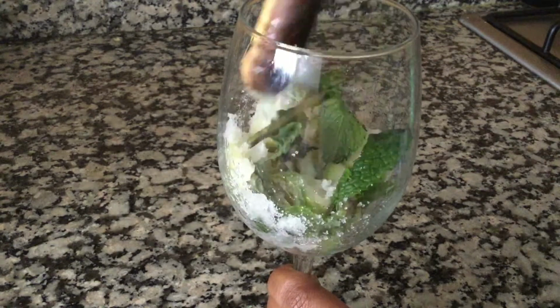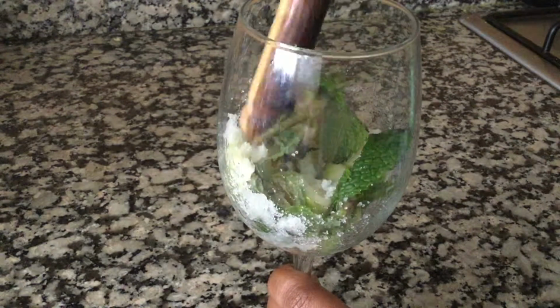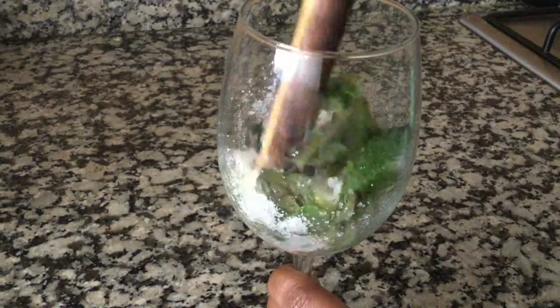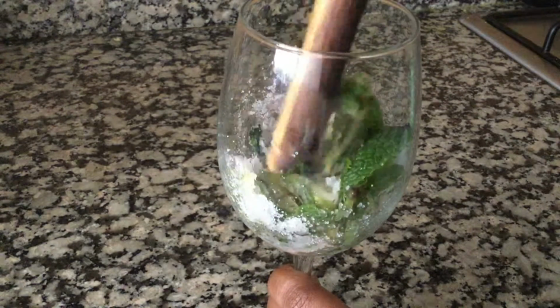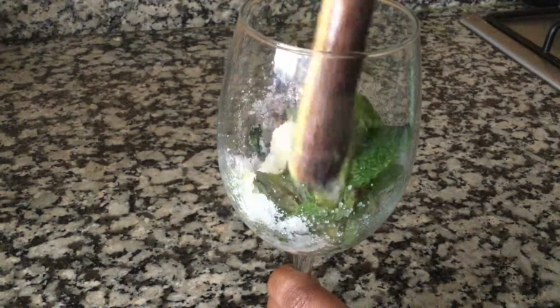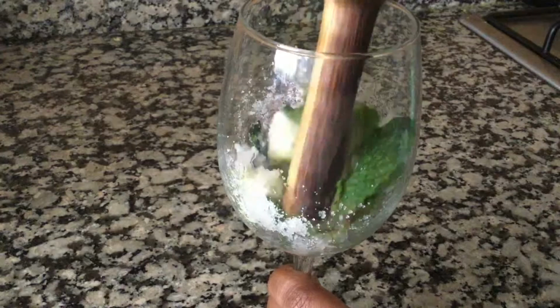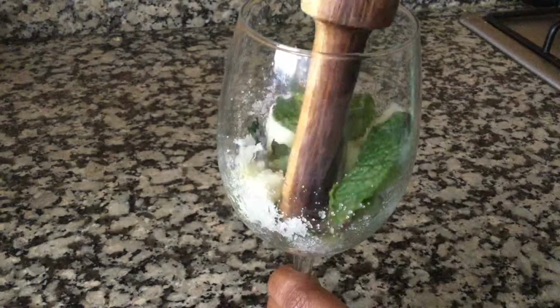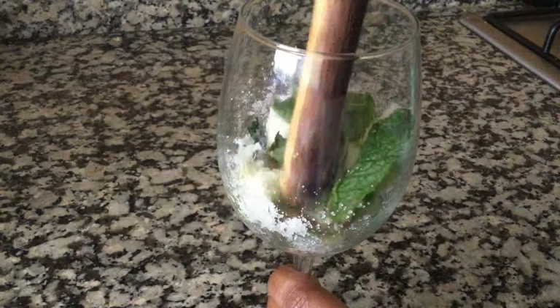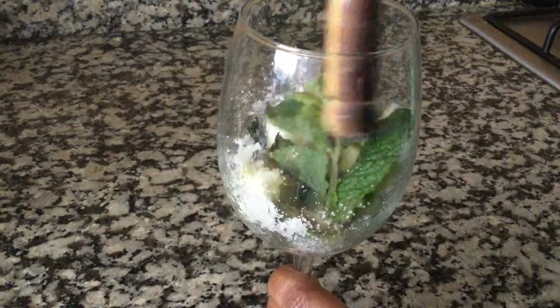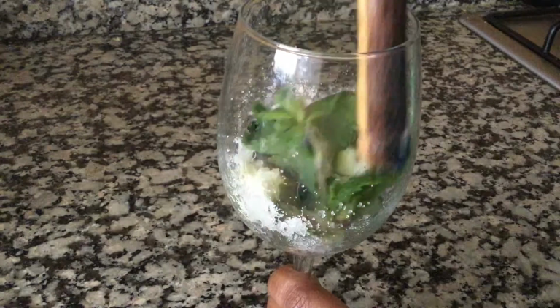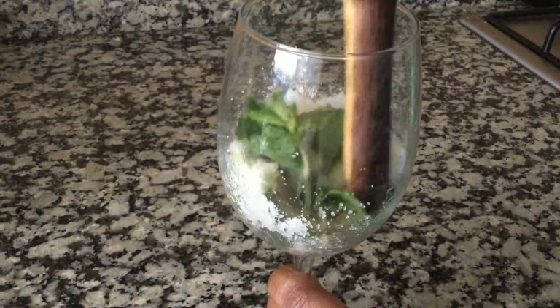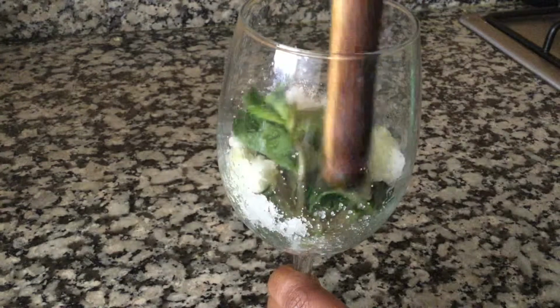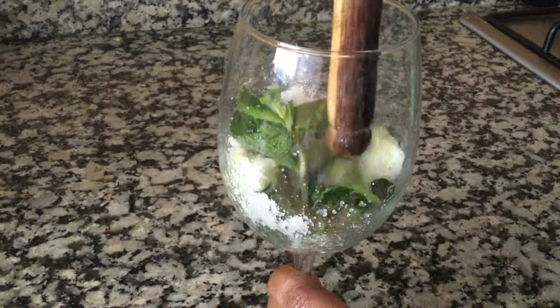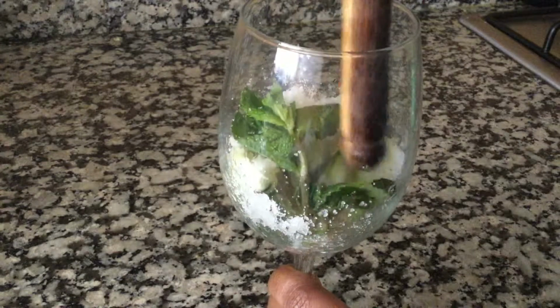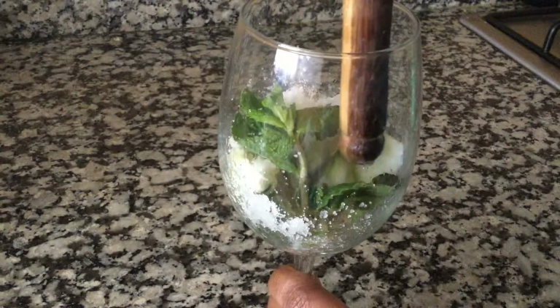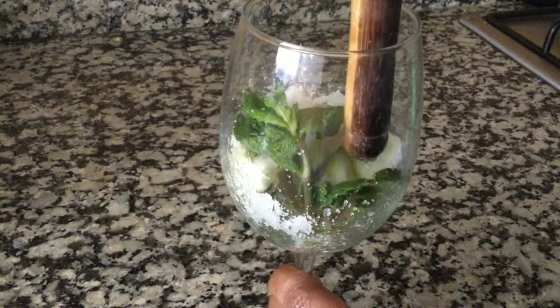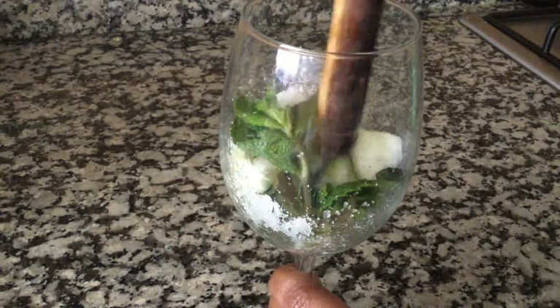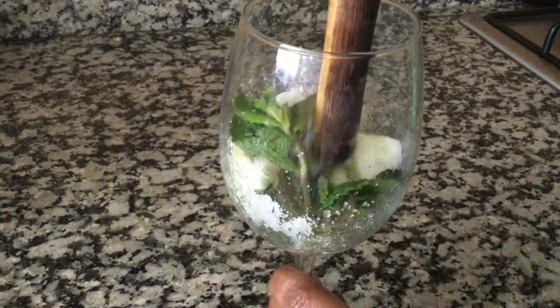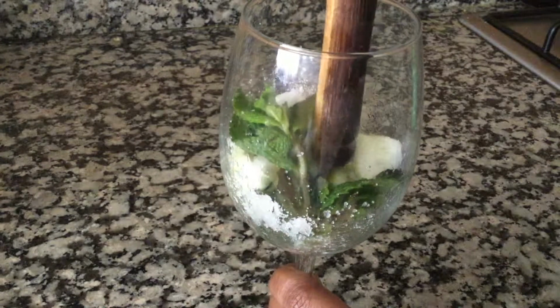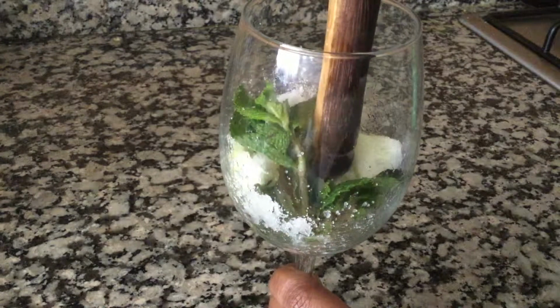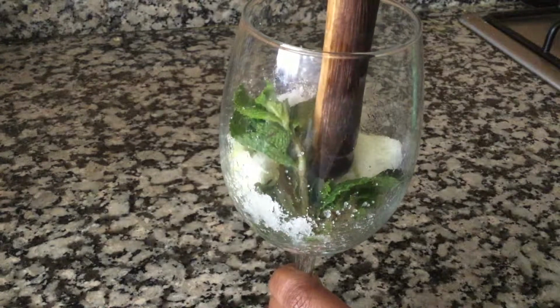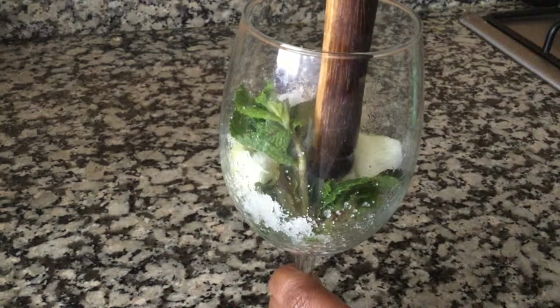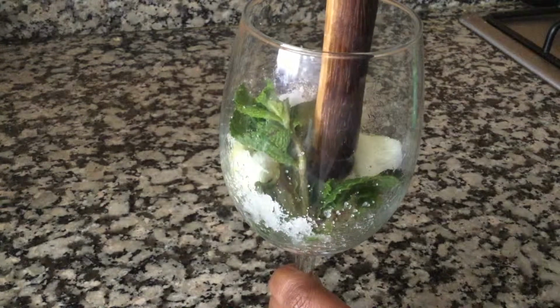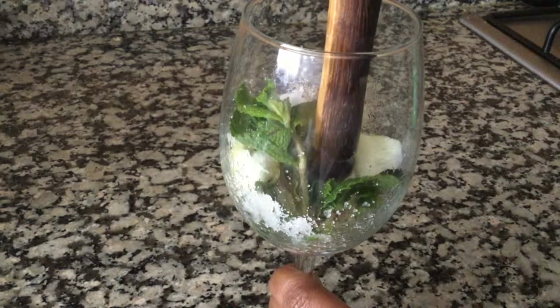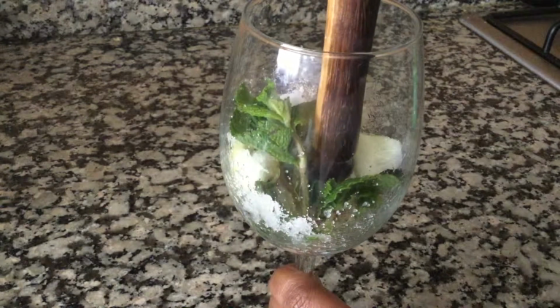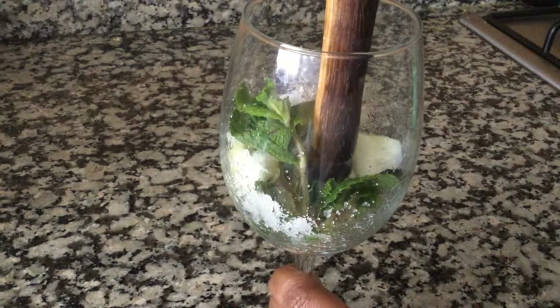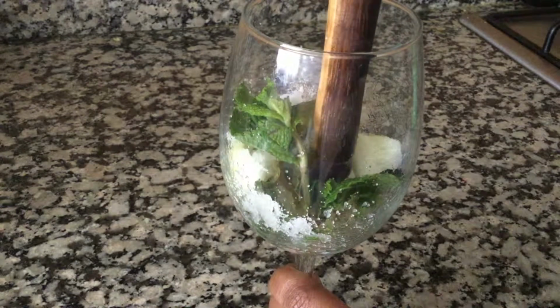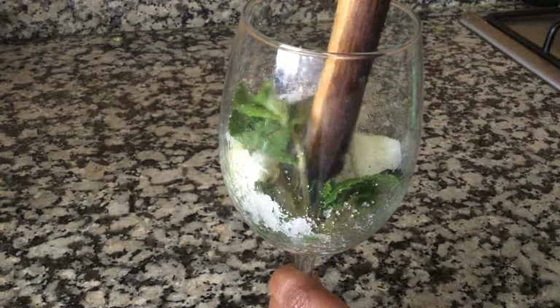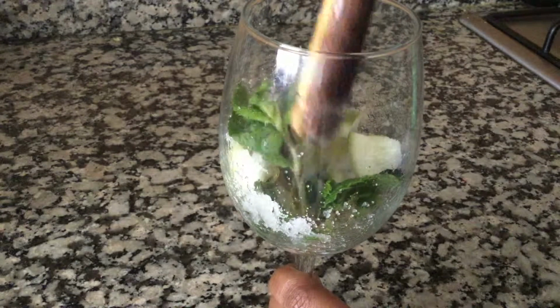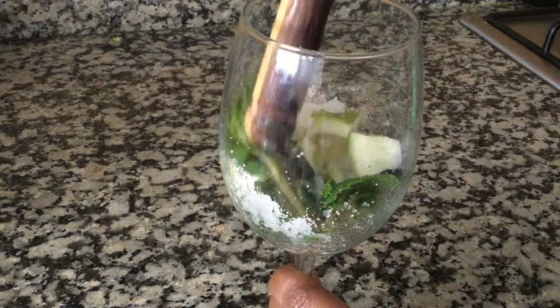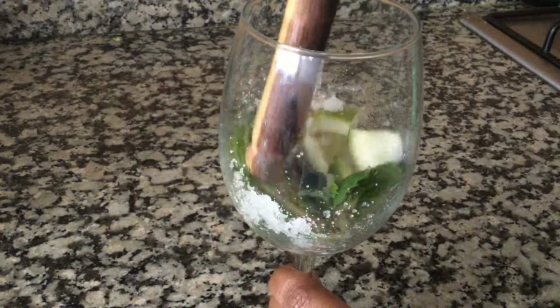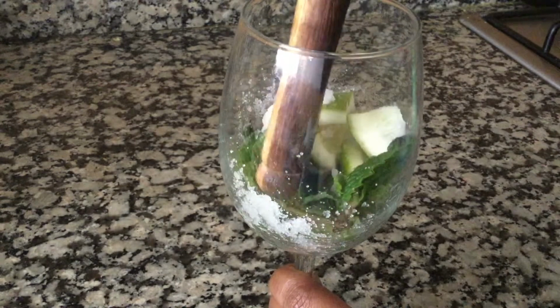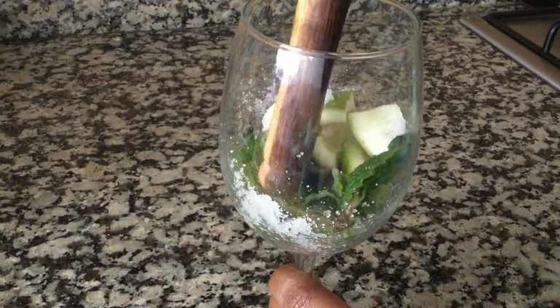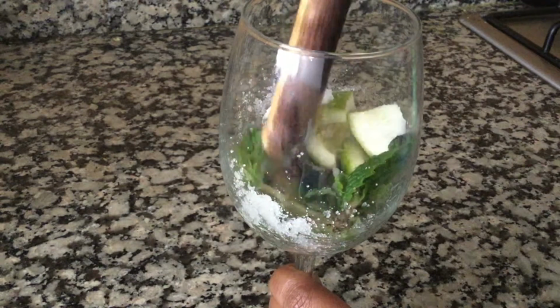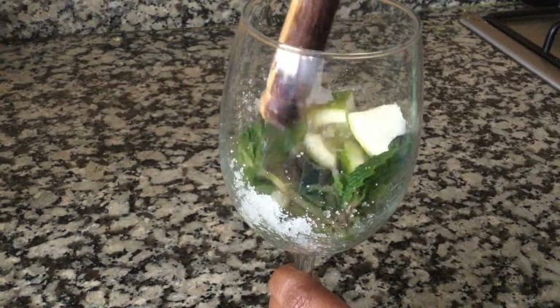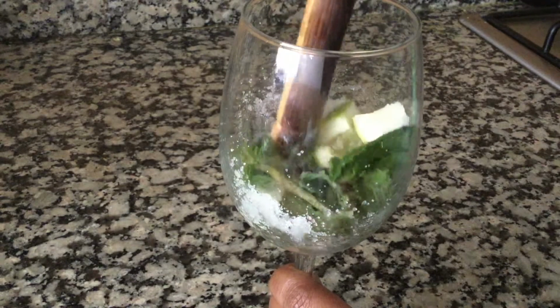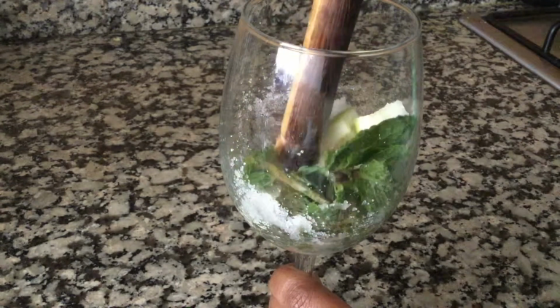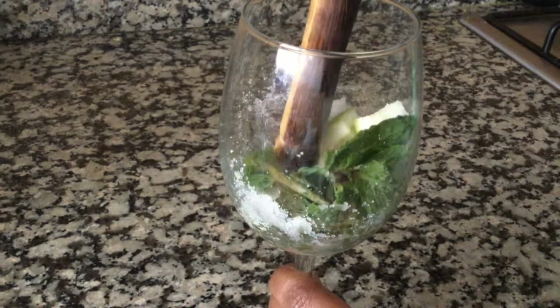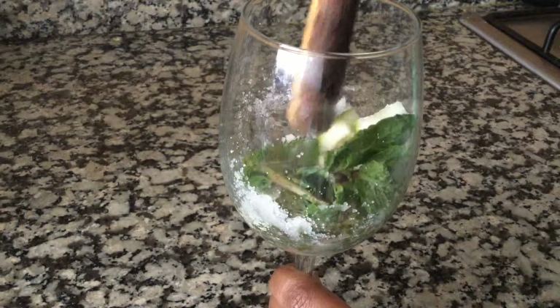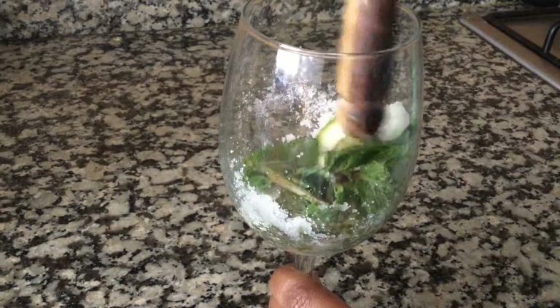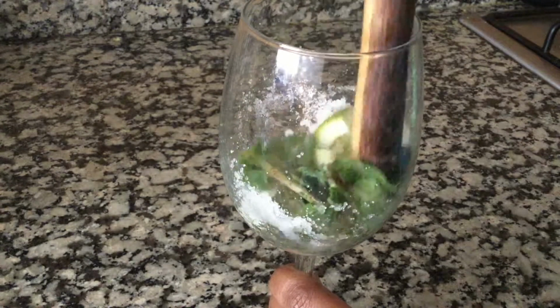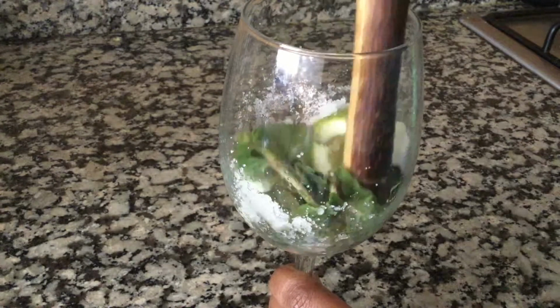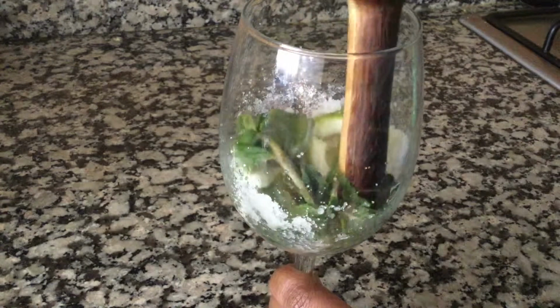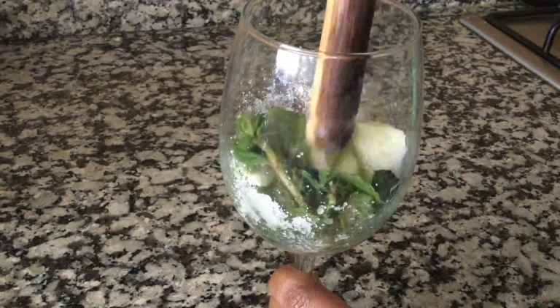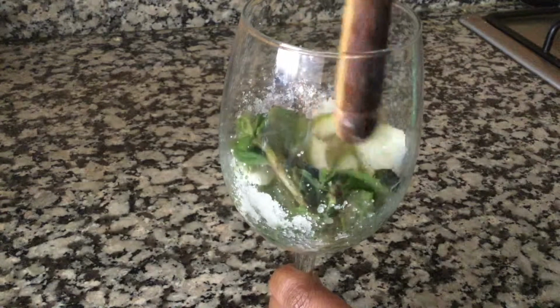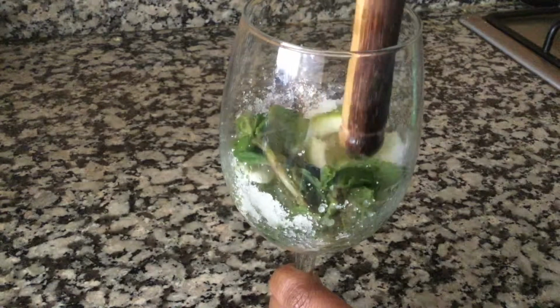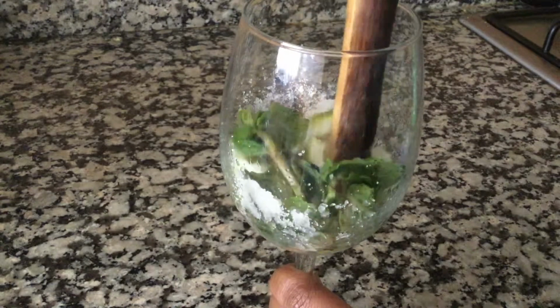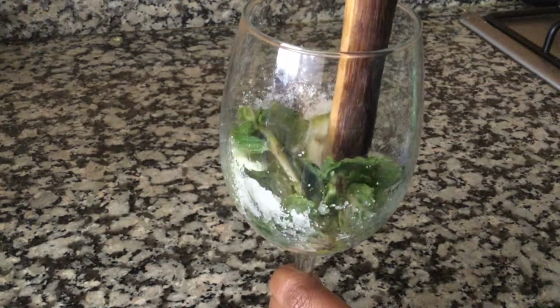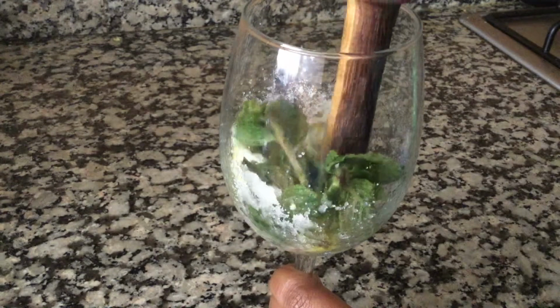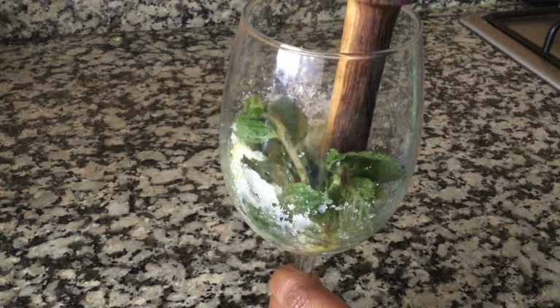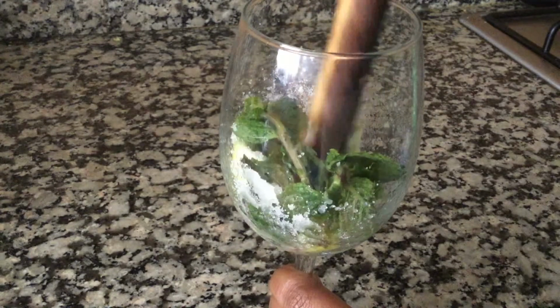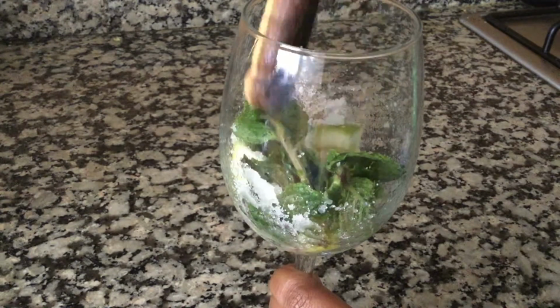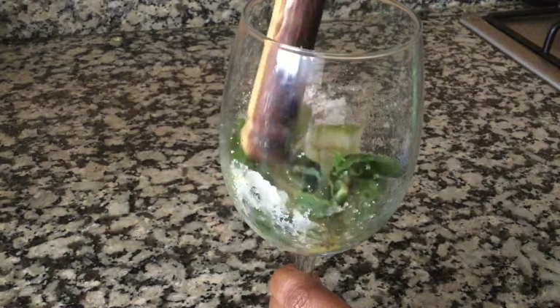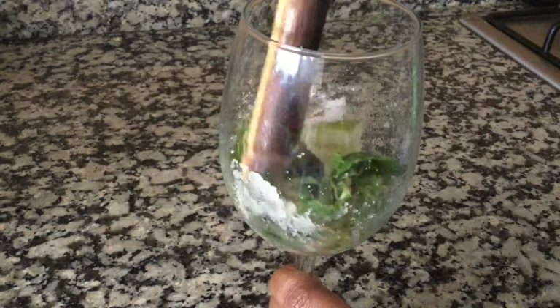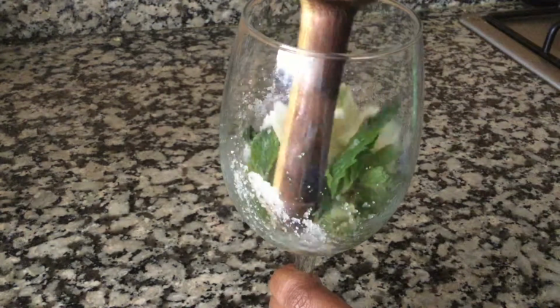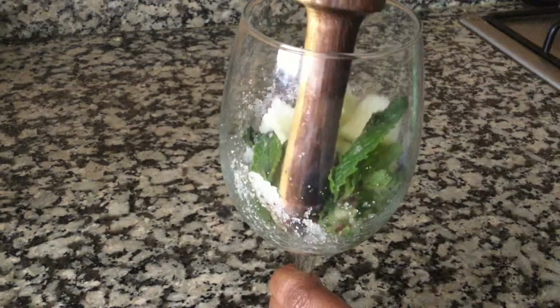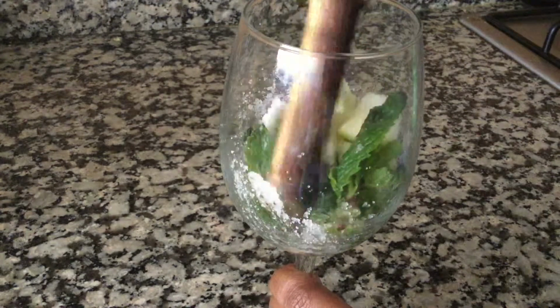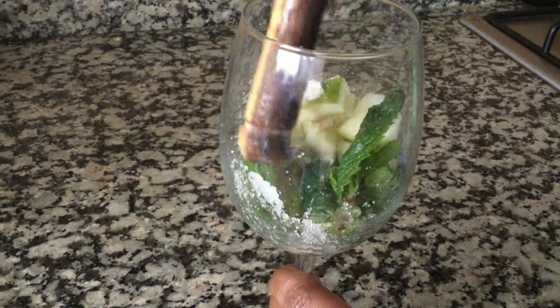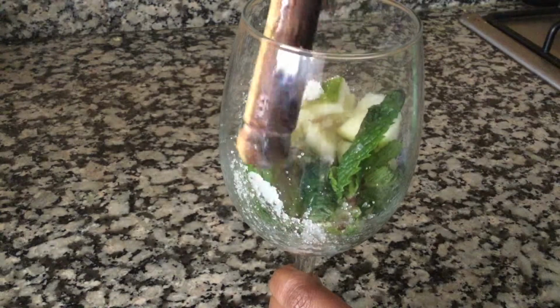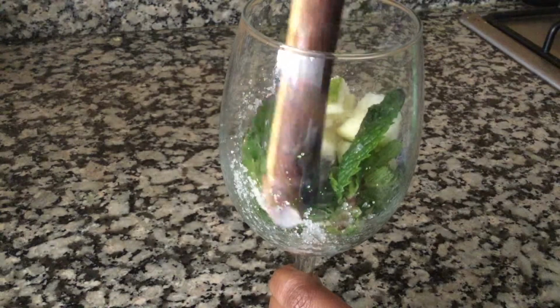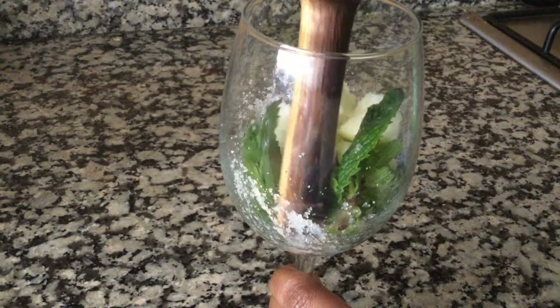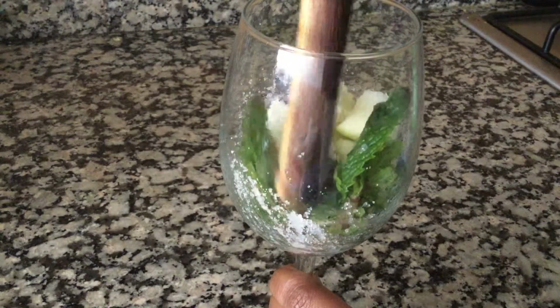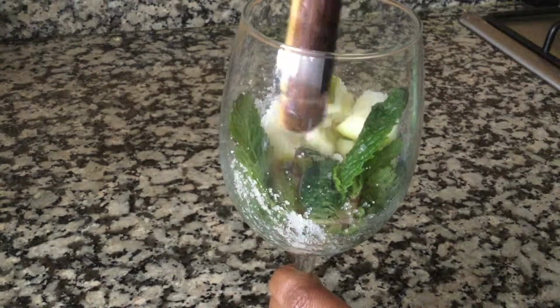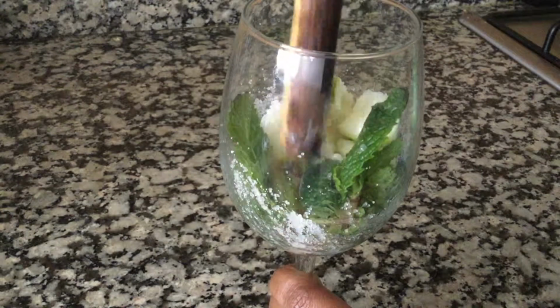Make sure you are using a thick bottom glass — don't use a delicate glass, else it could break in this process.